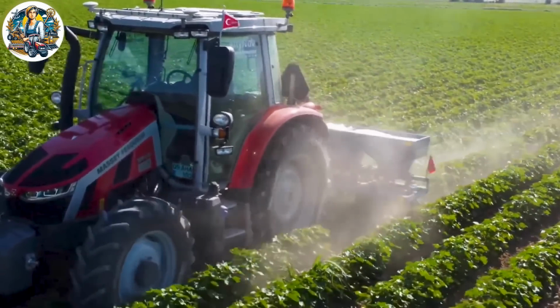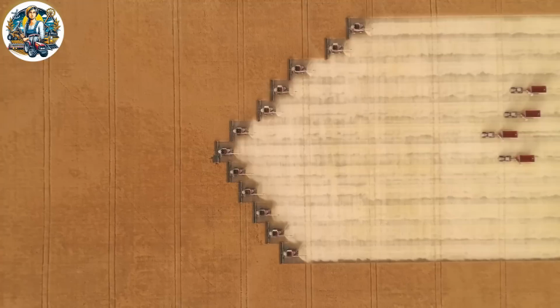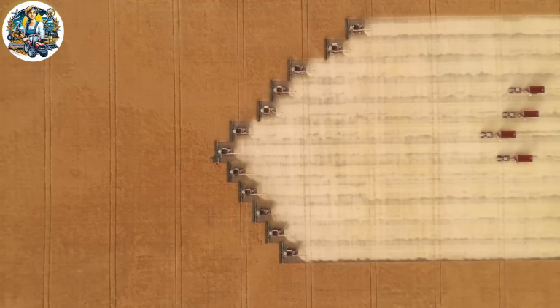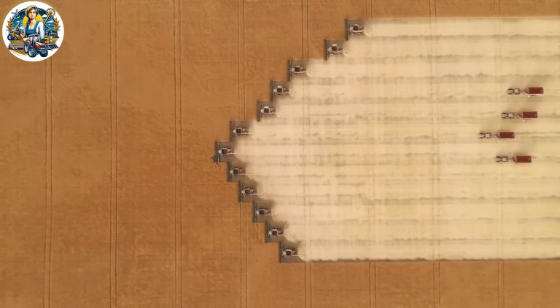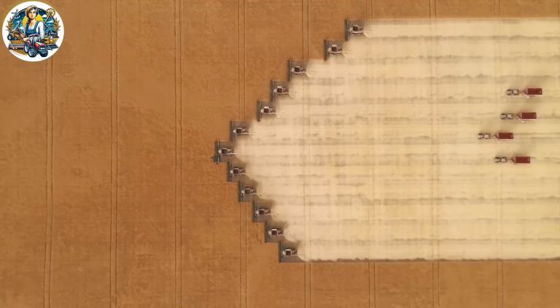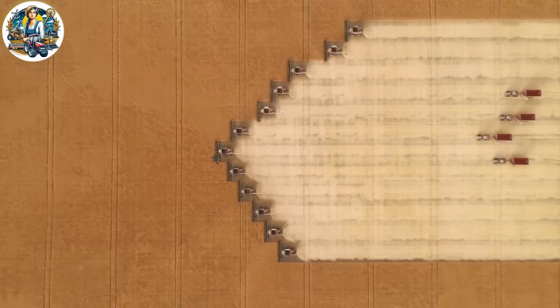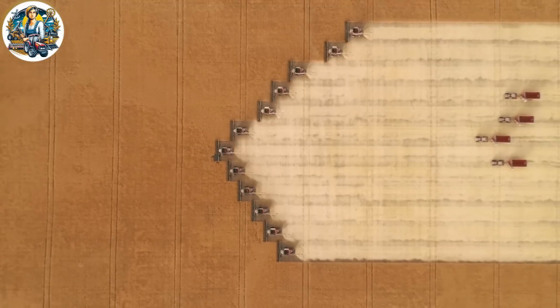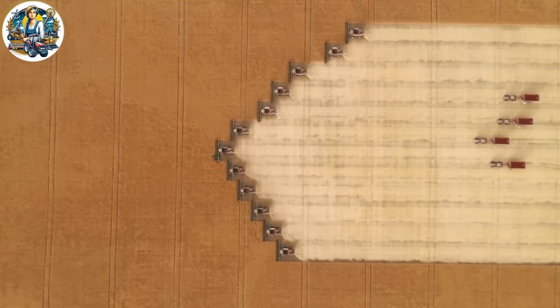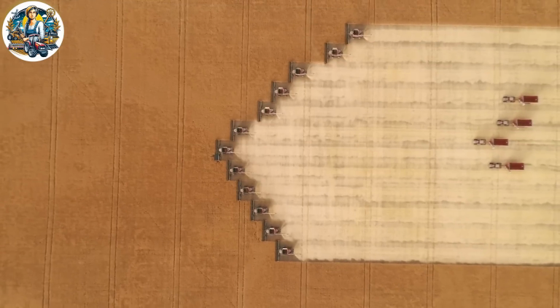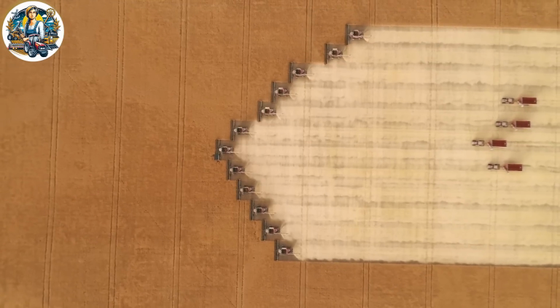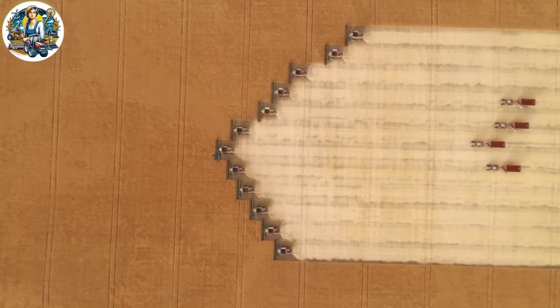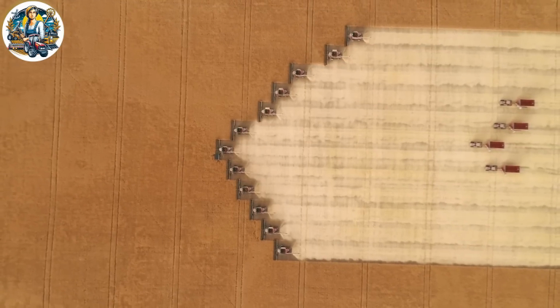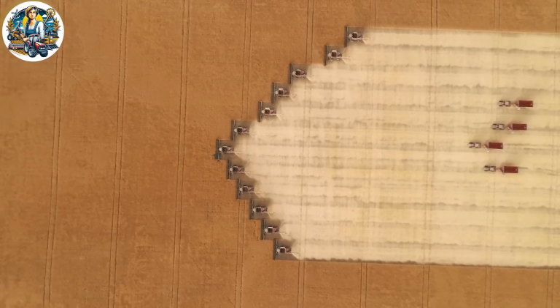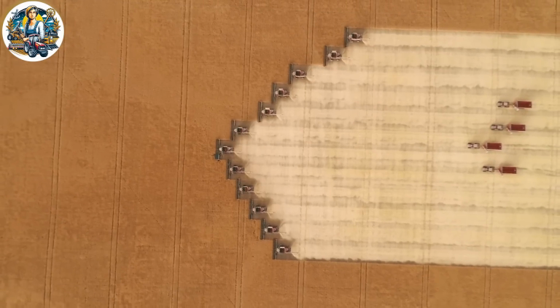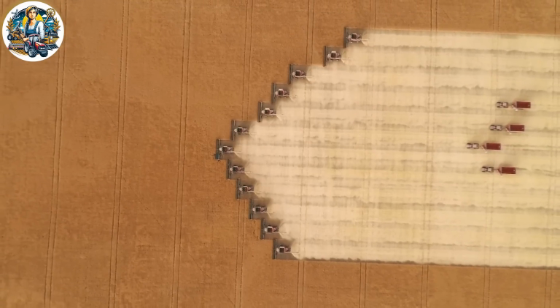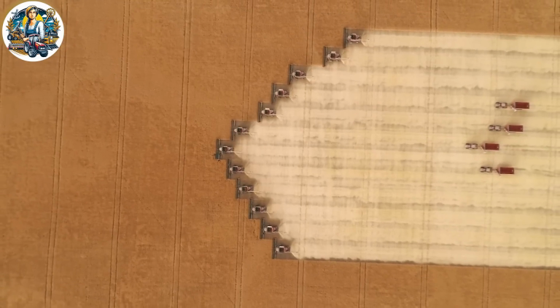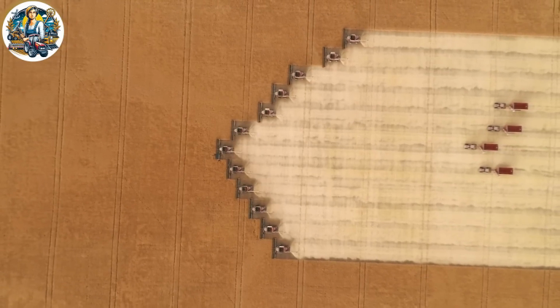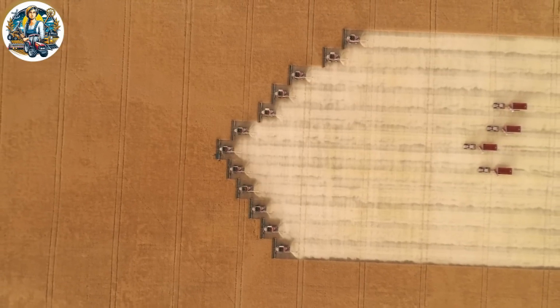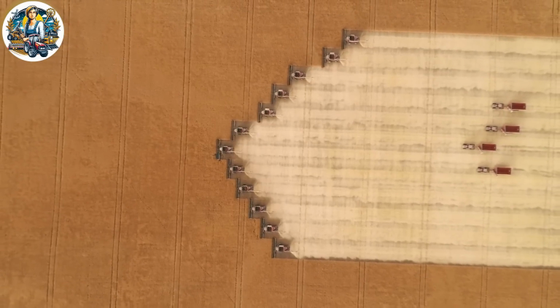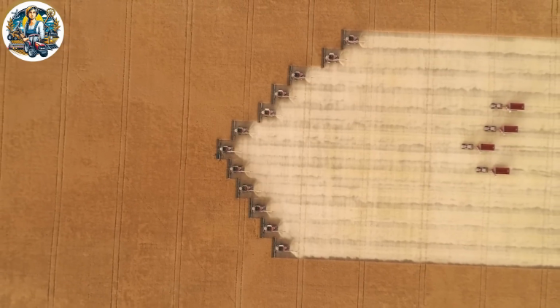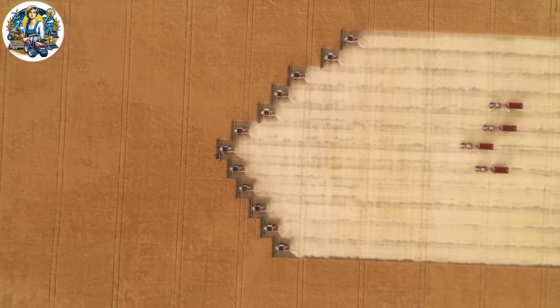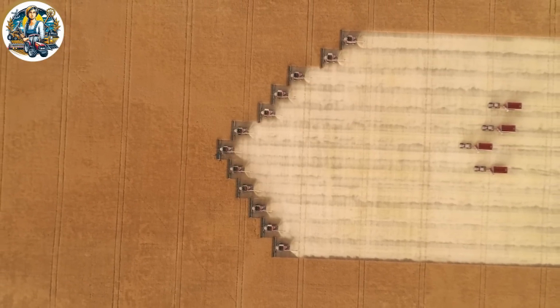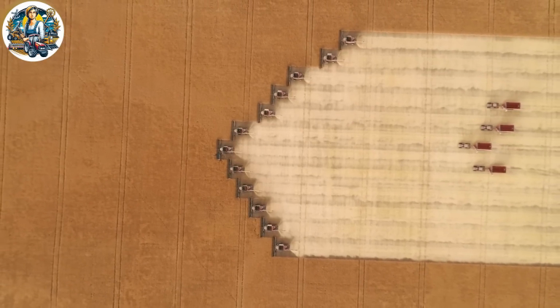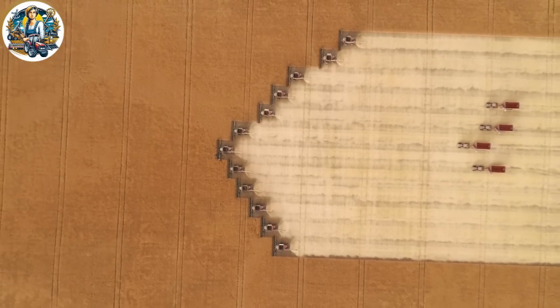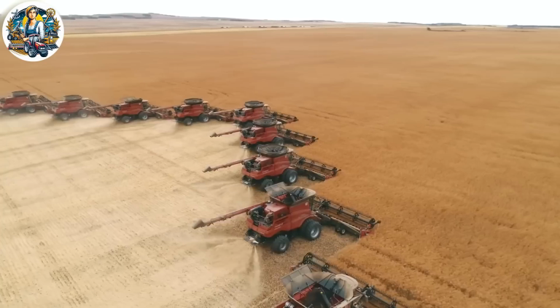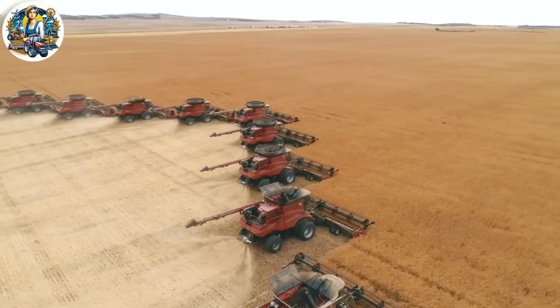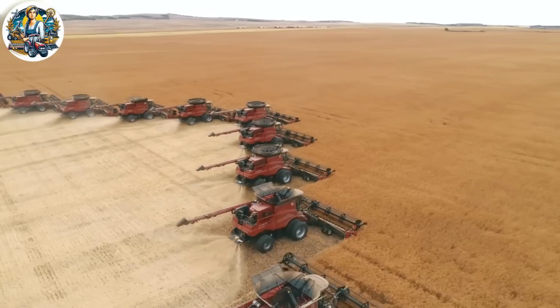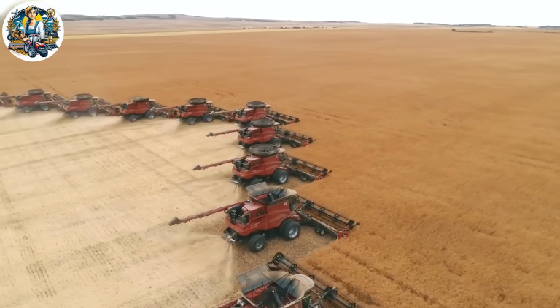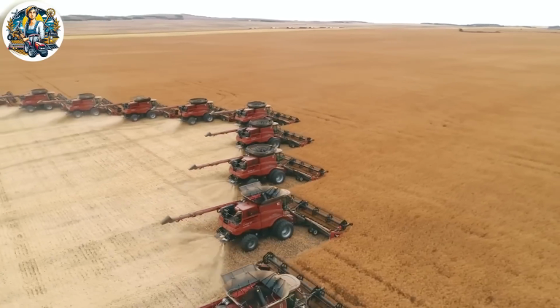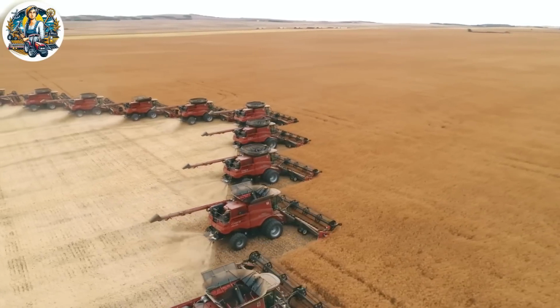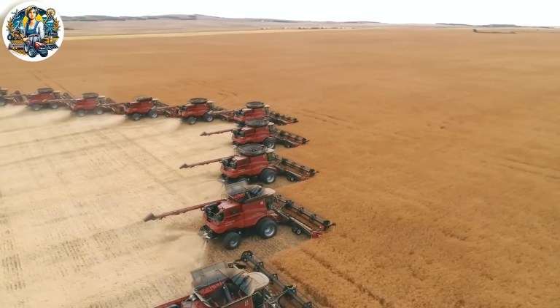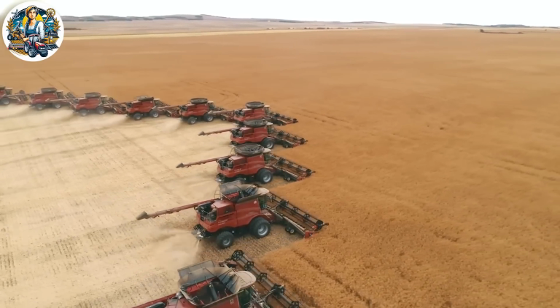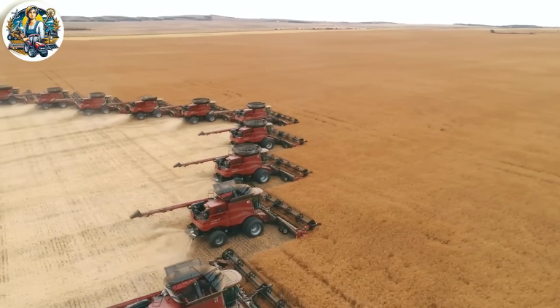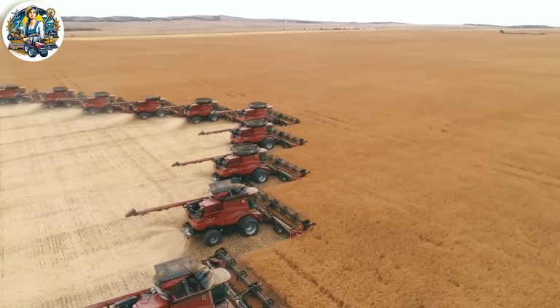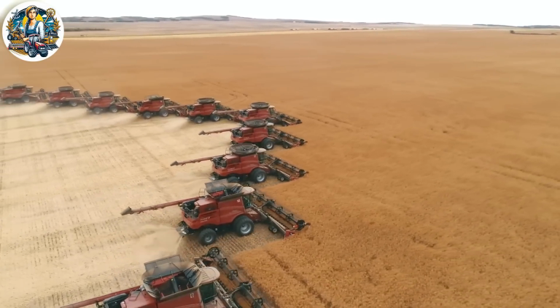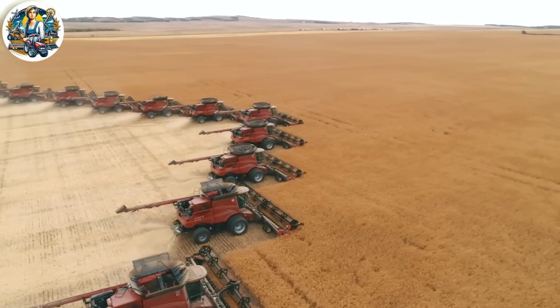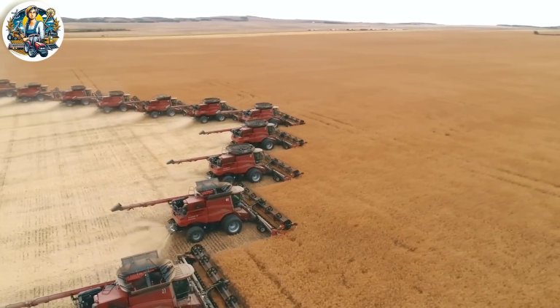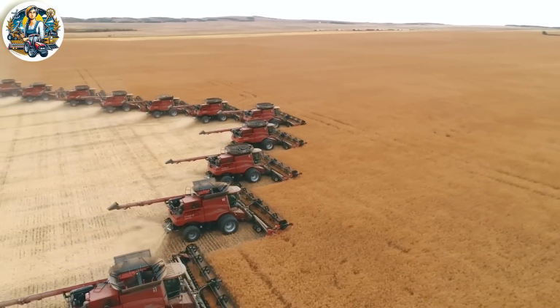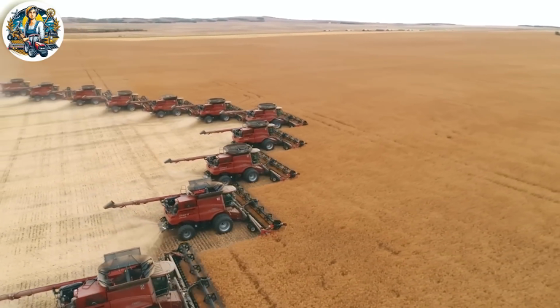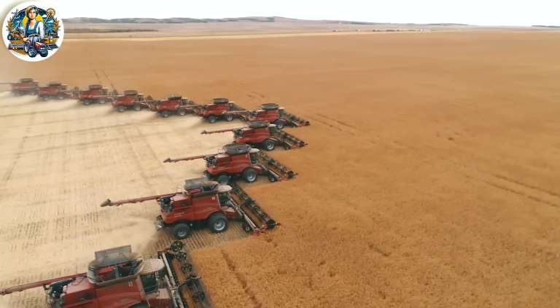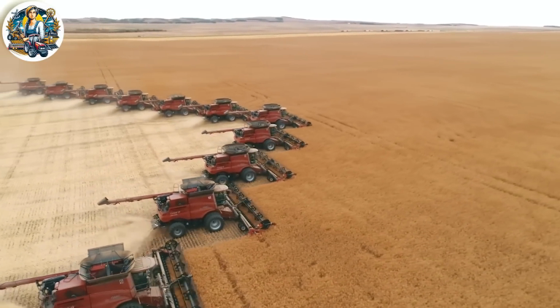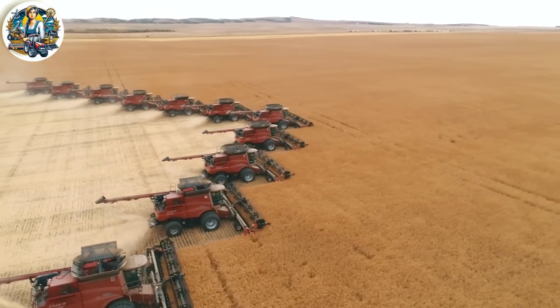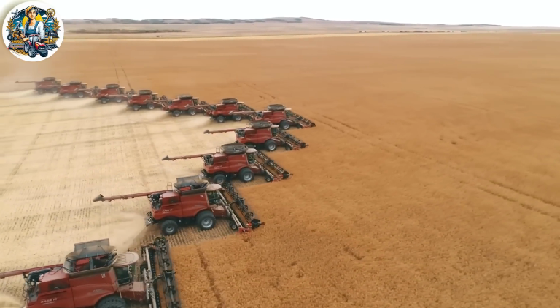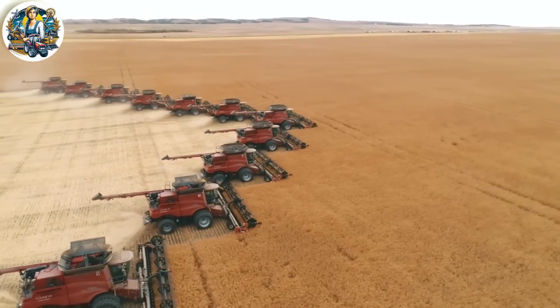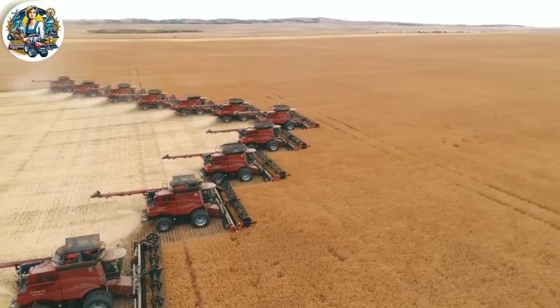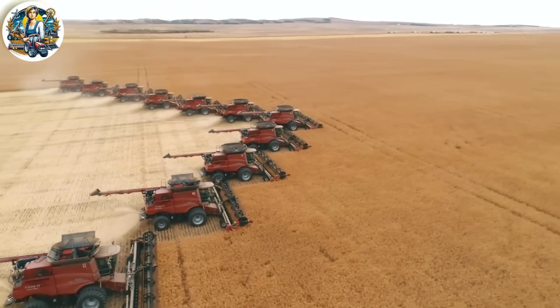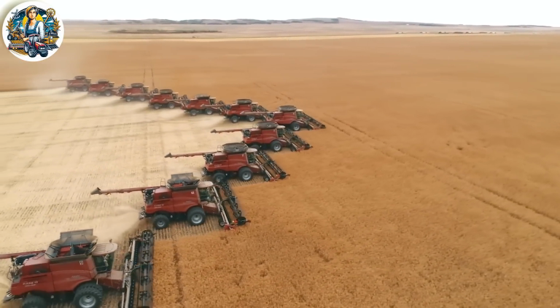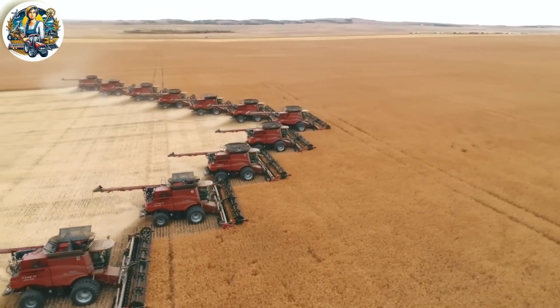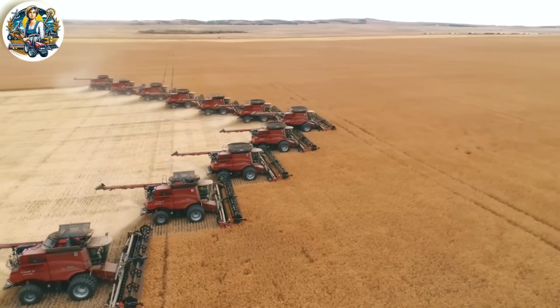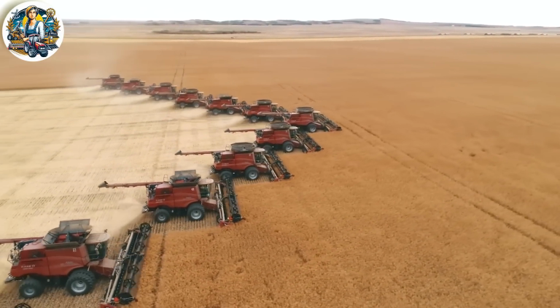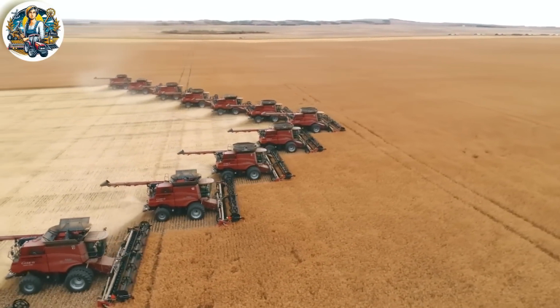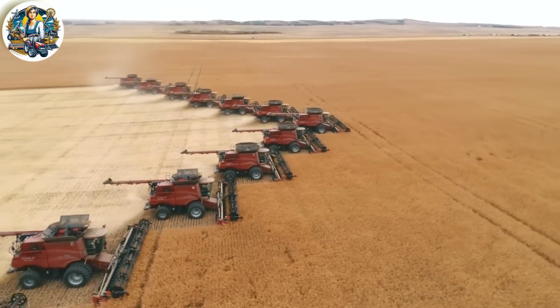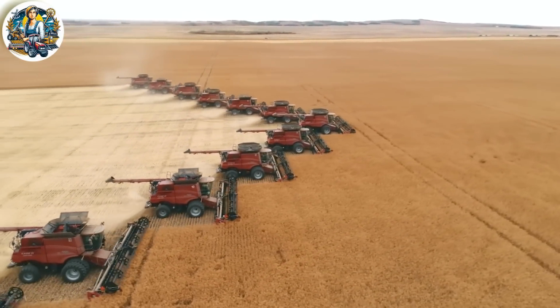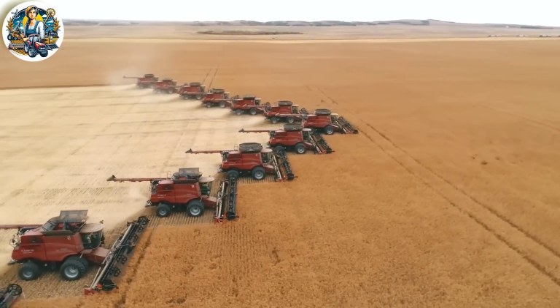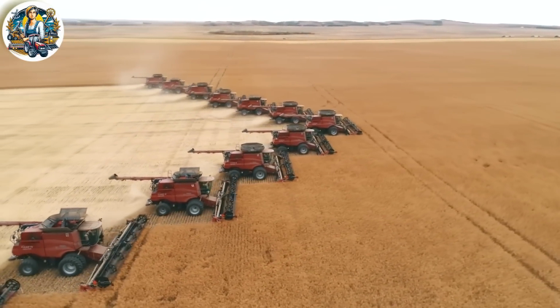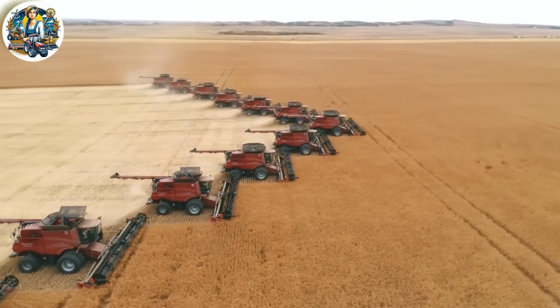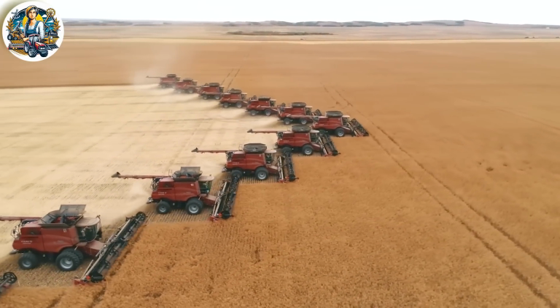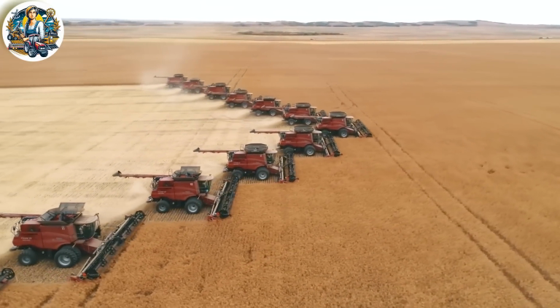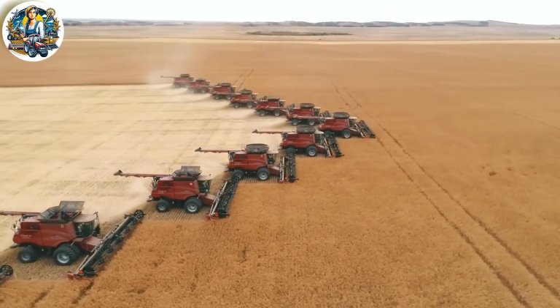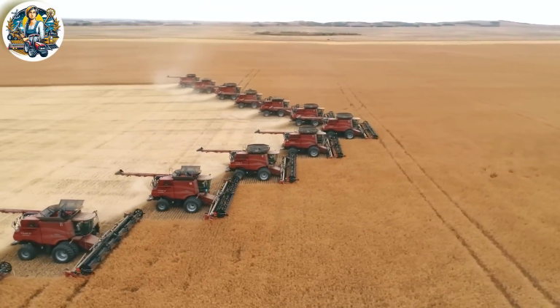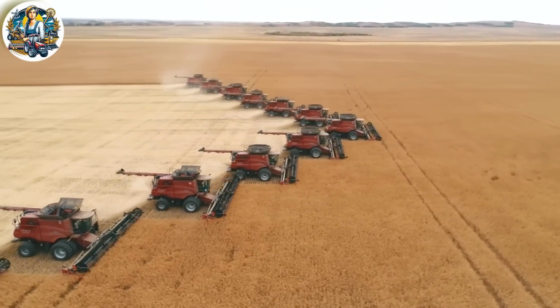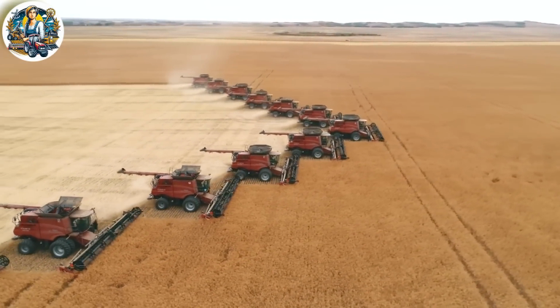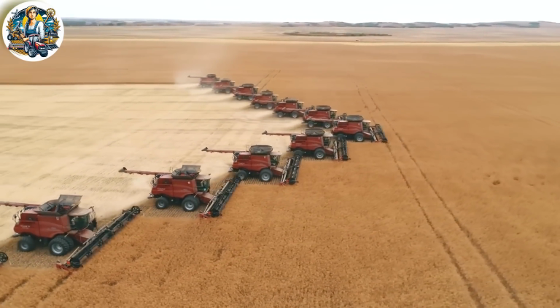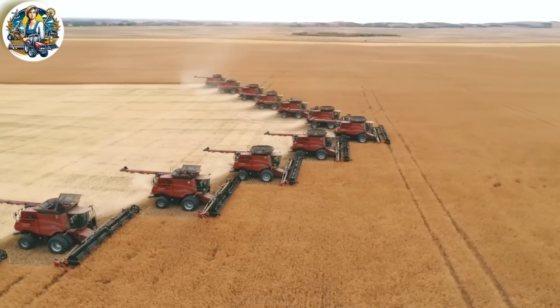In this moment, the massive harvesting machines are converging on a wheat field to gather the late-season wheat crop. It's truly a magnificent sight.